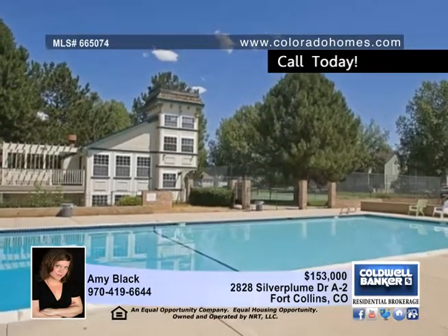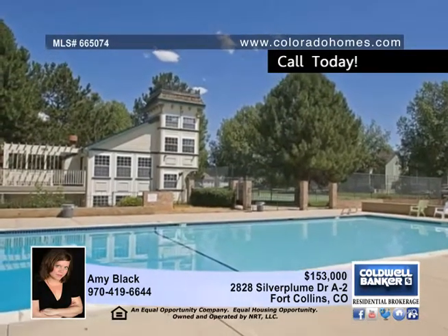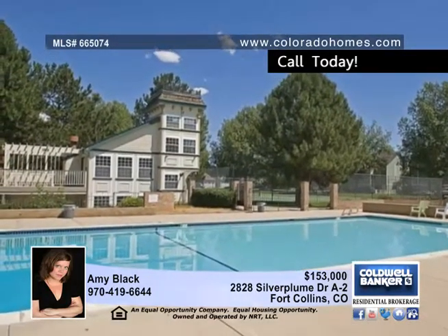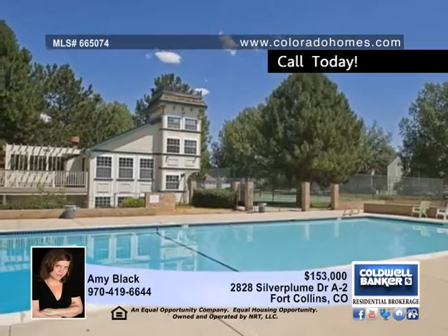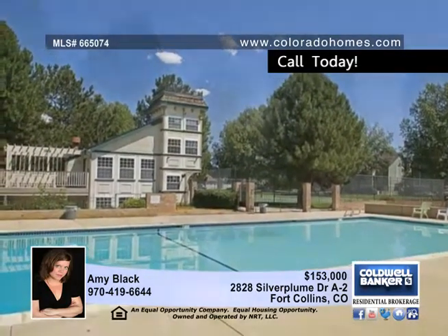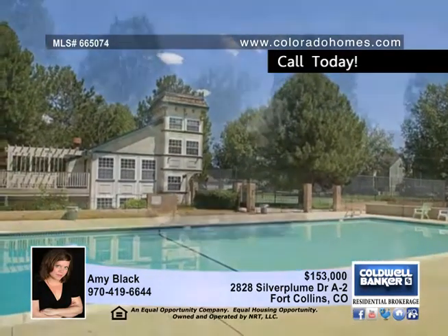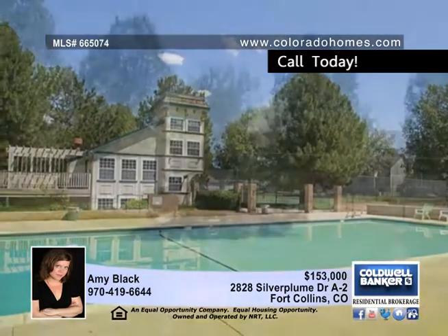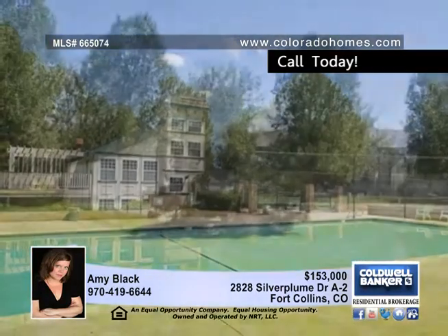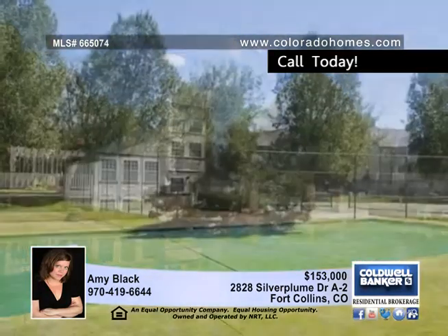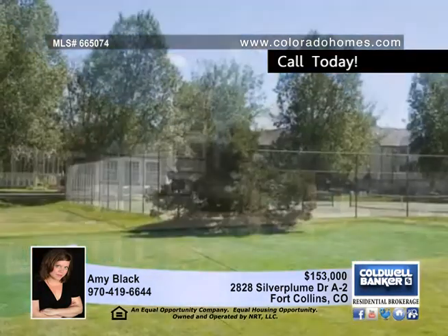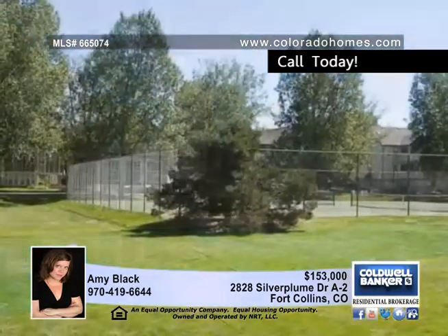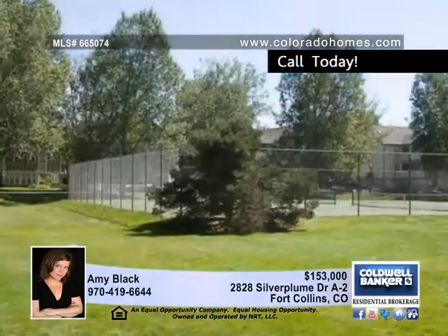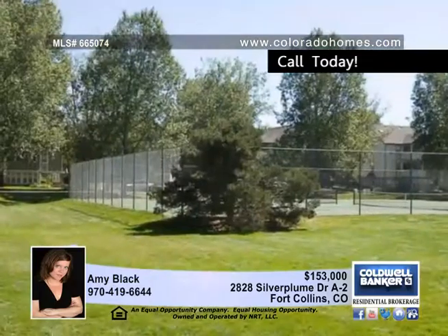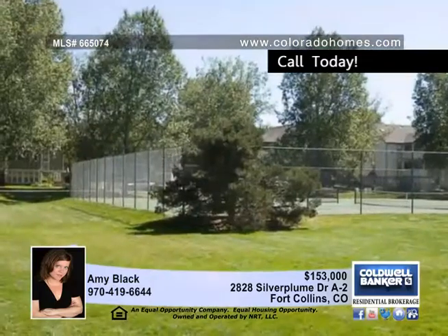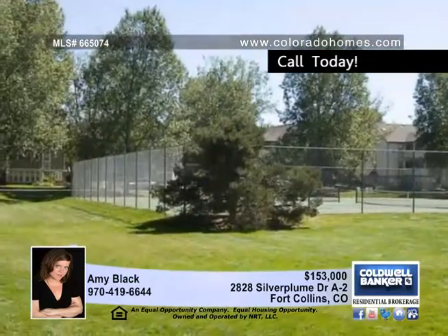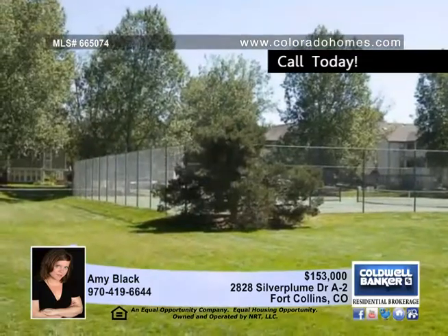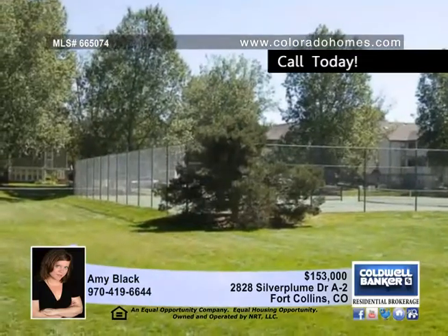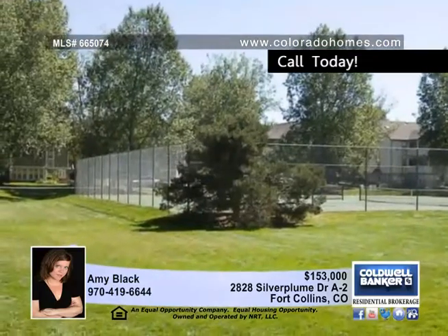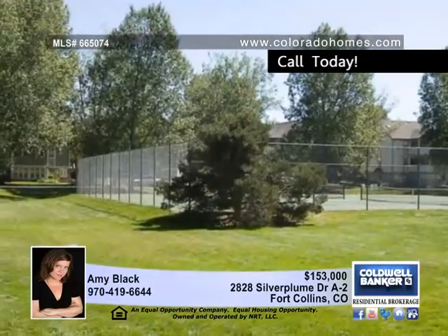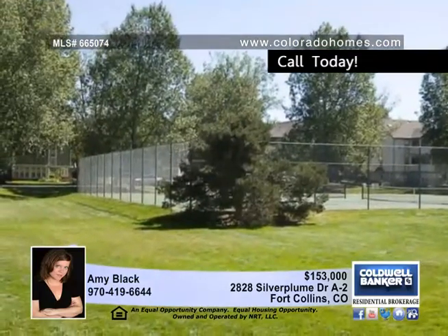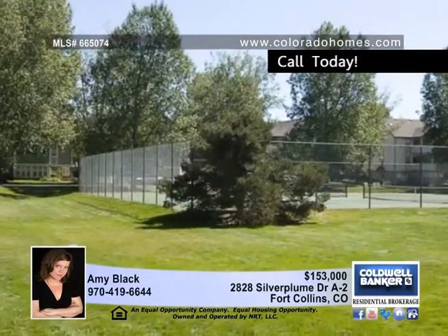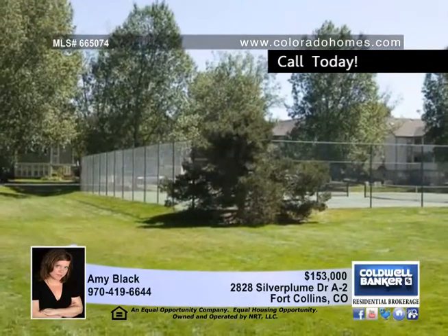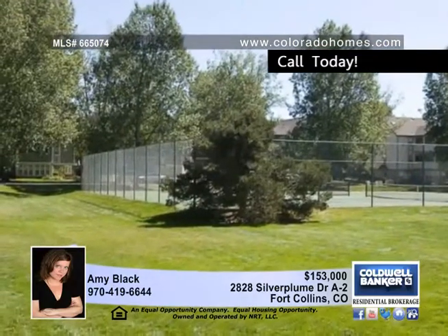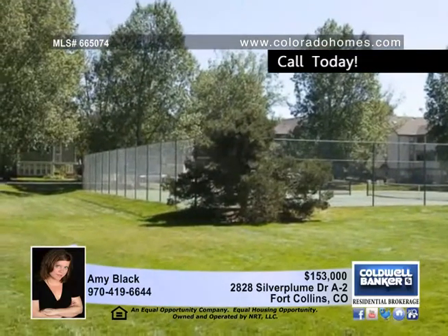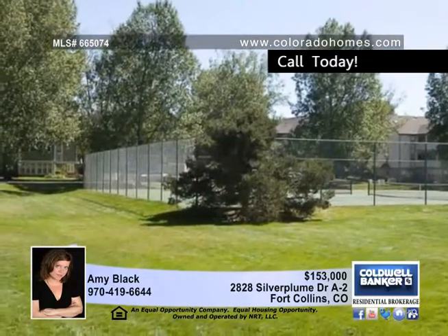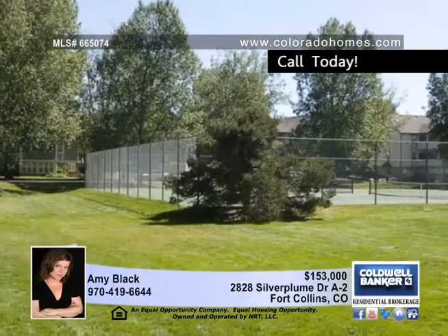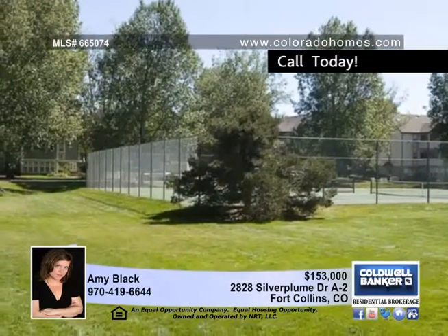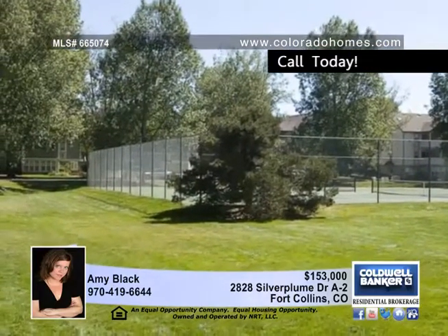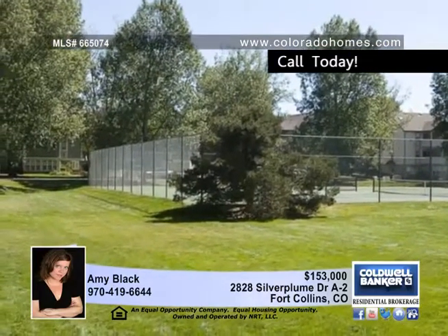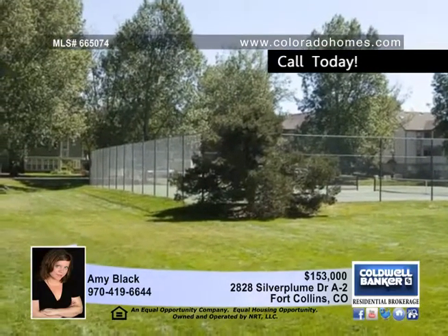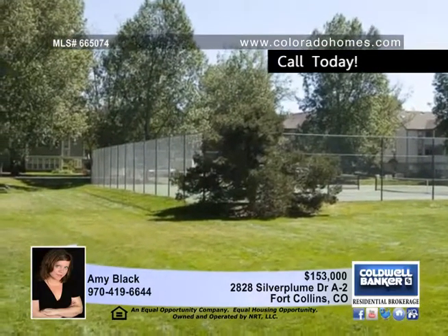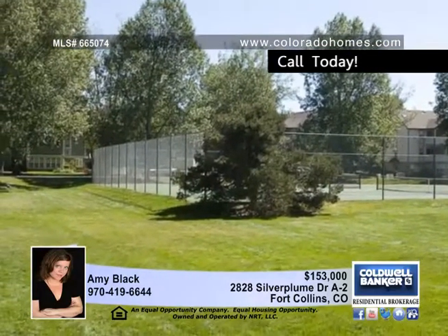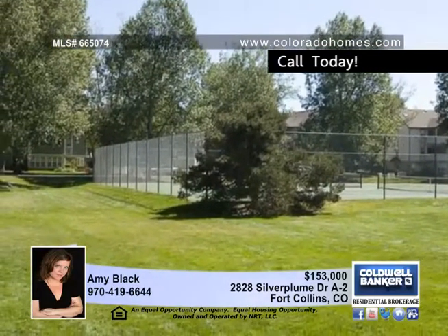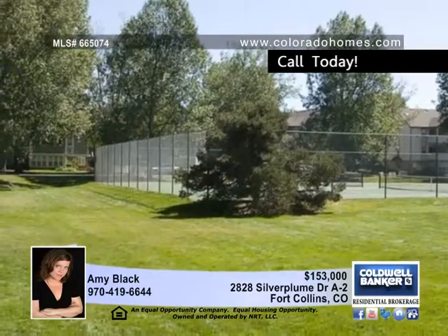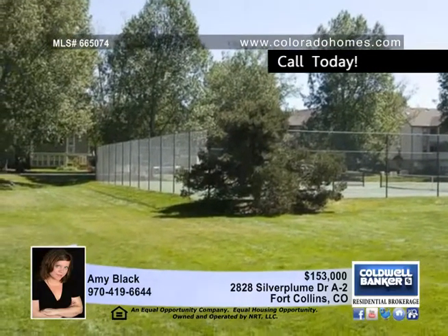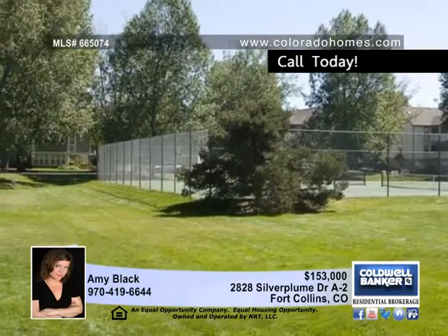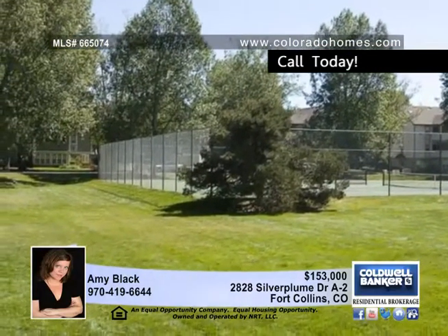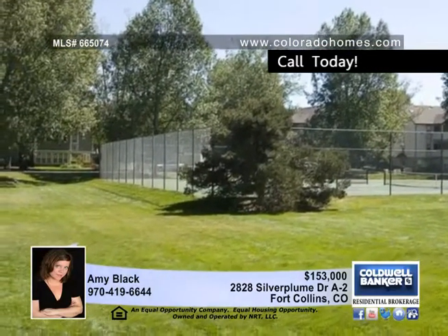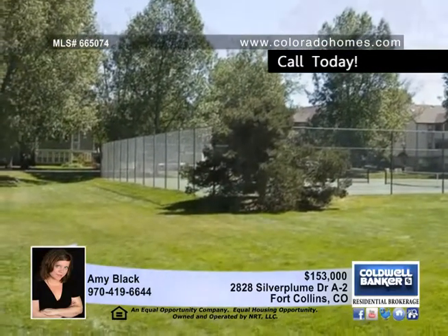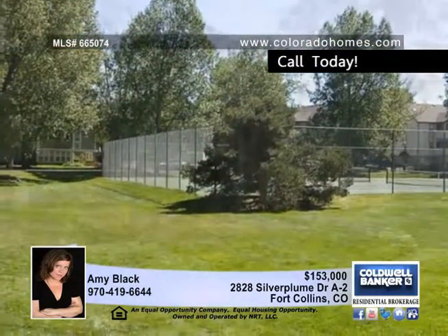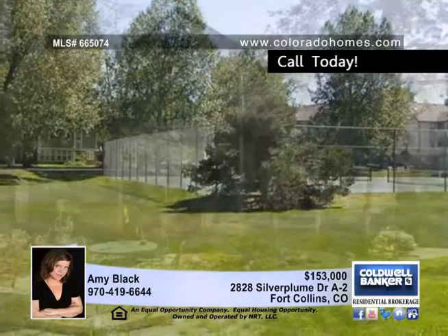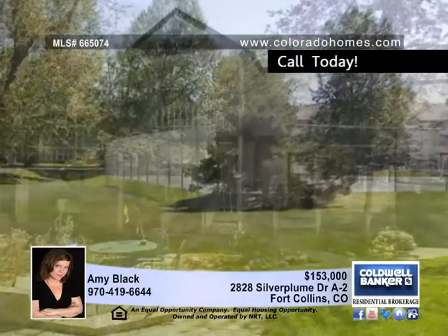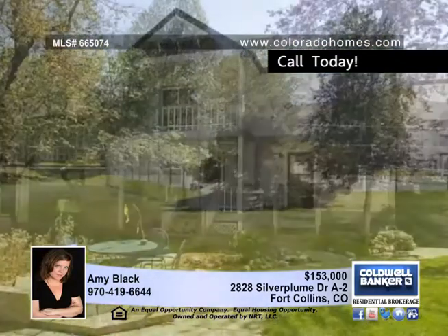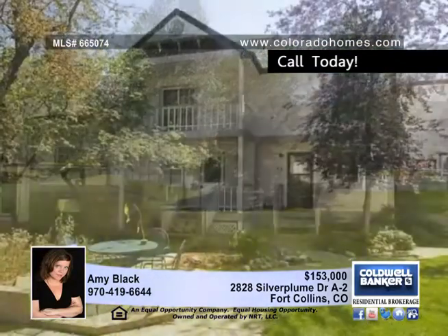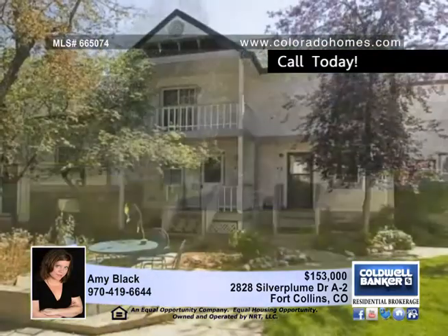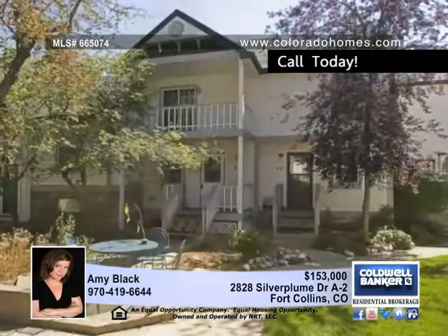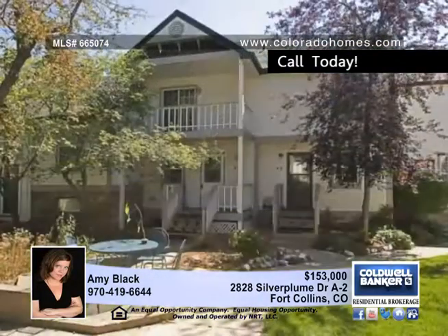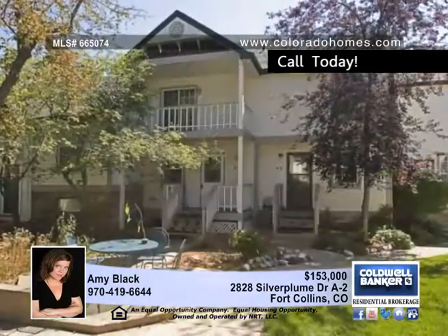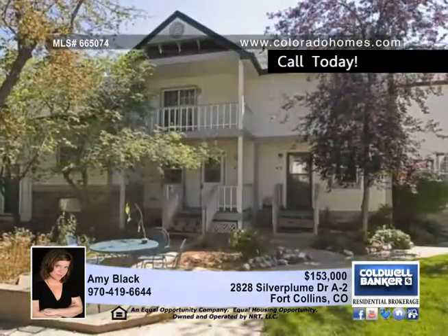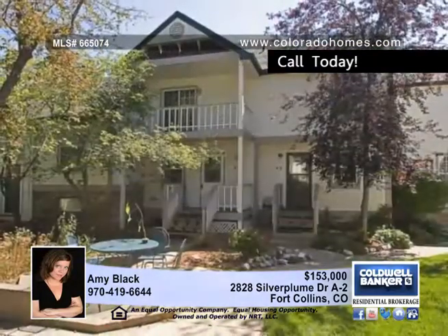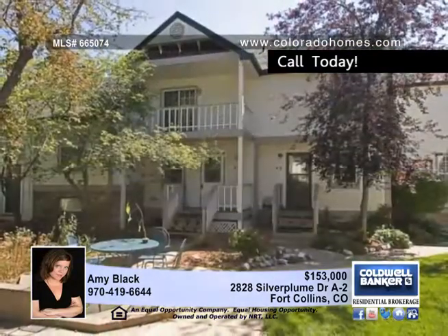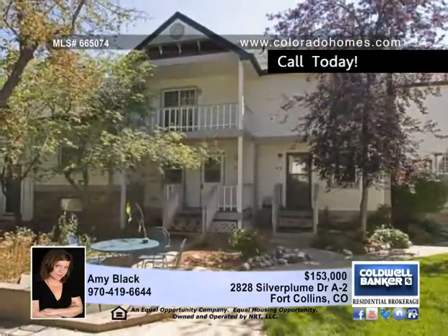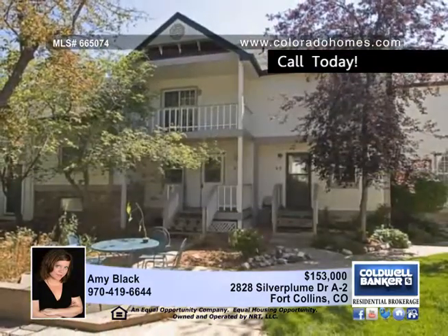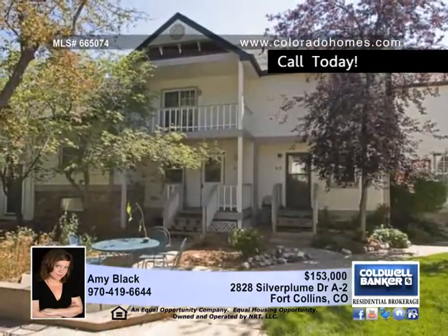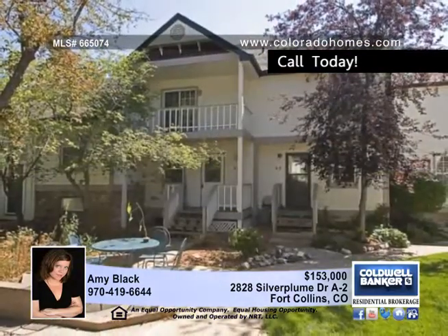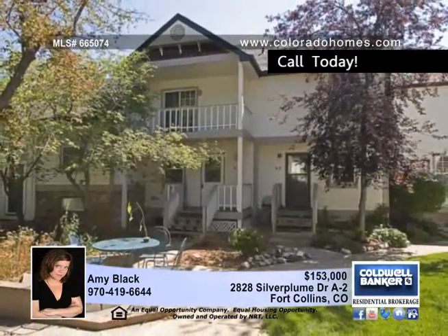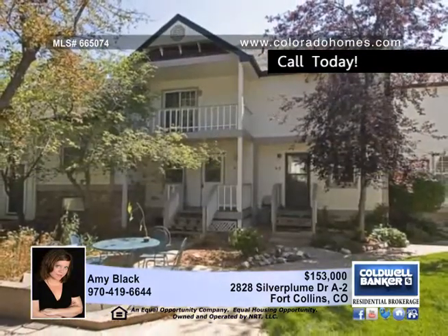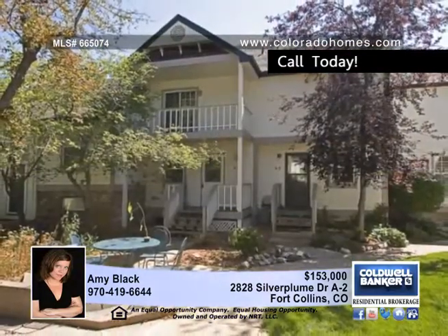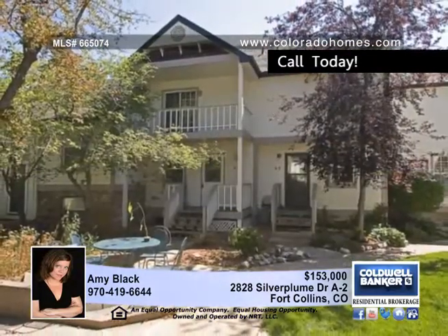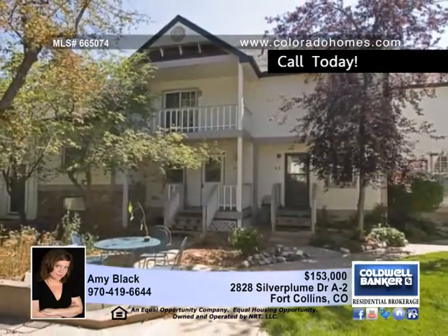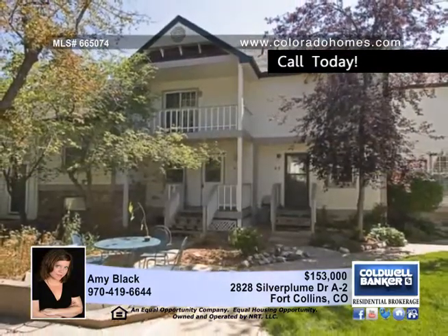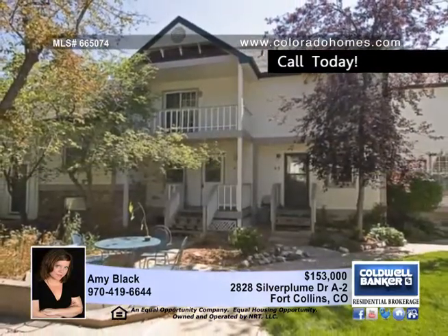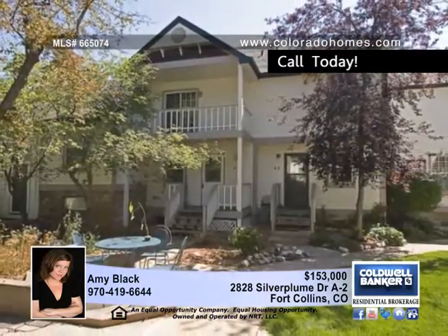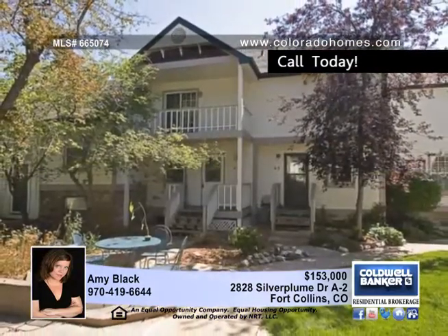Make this home a must-see. Amy Black is ready to hear more from you today and tell you more about this move-in ready condo.